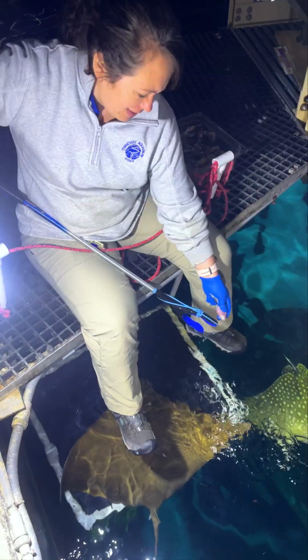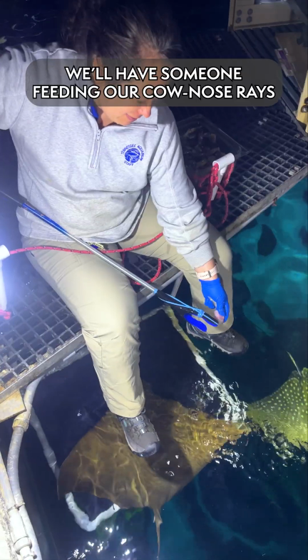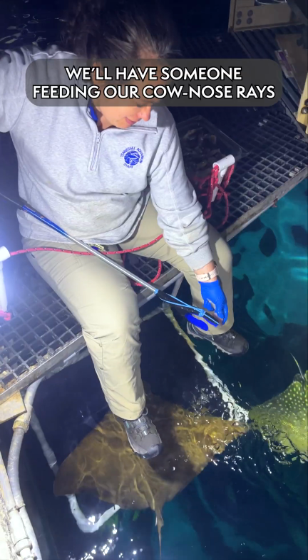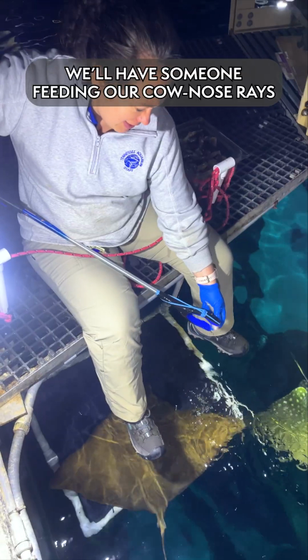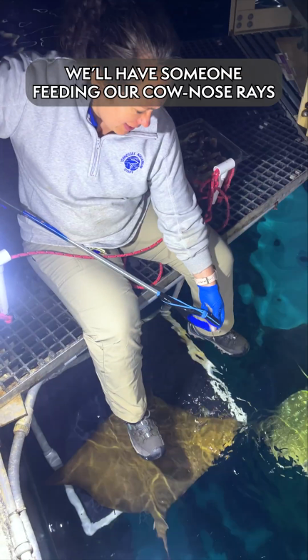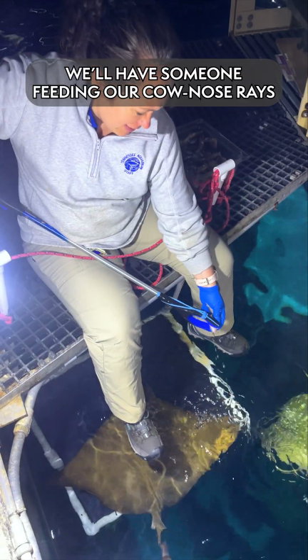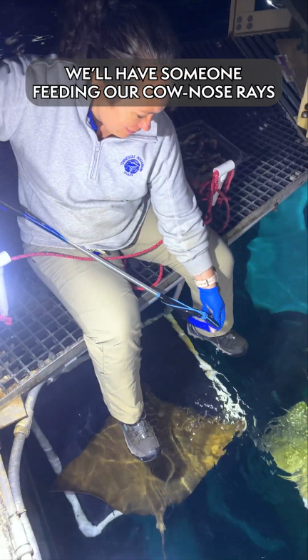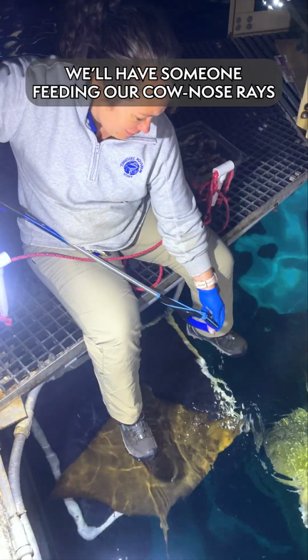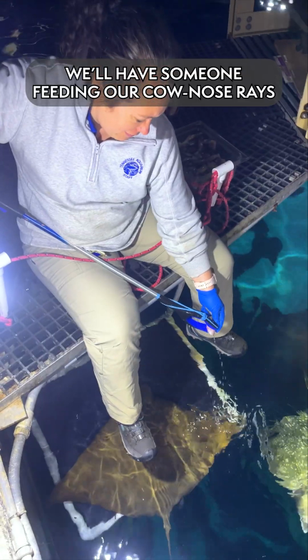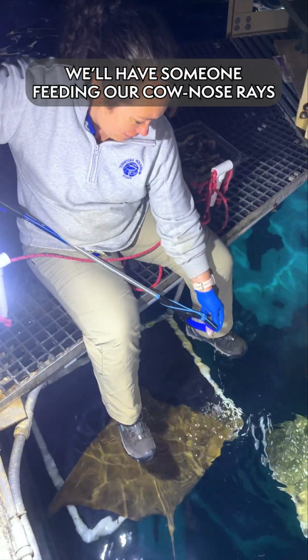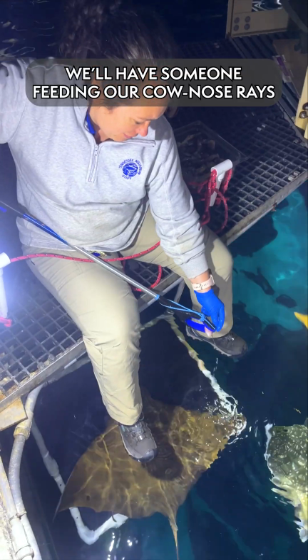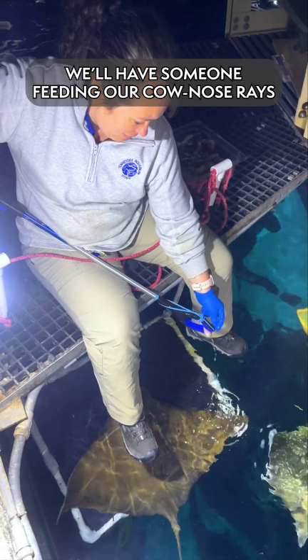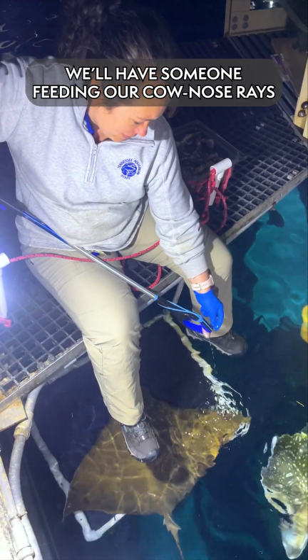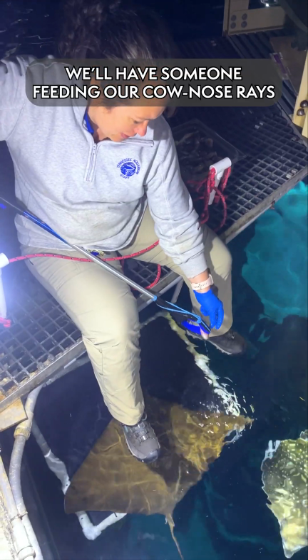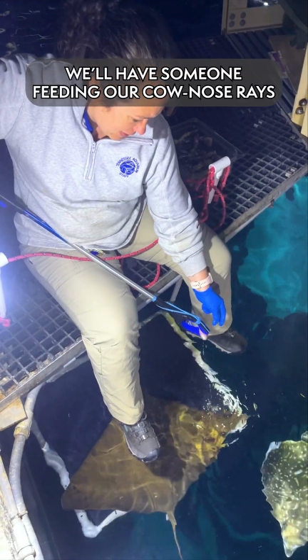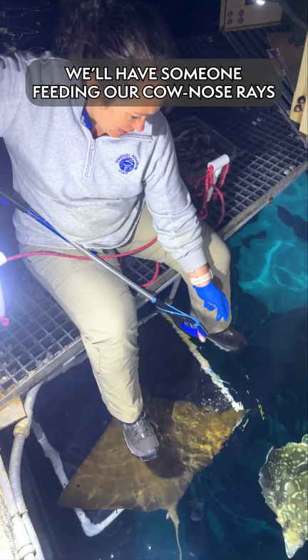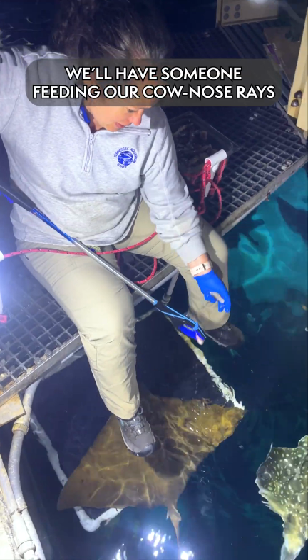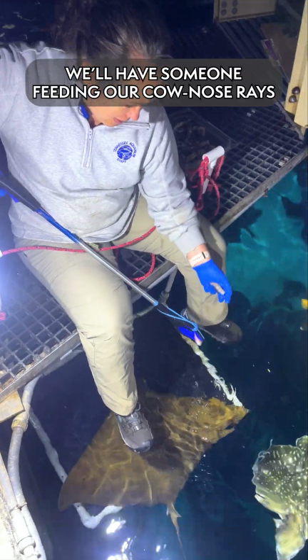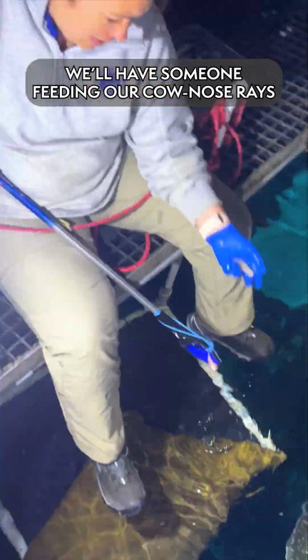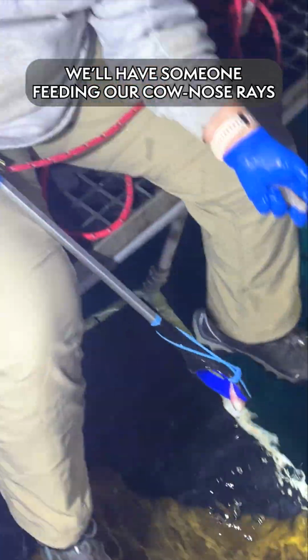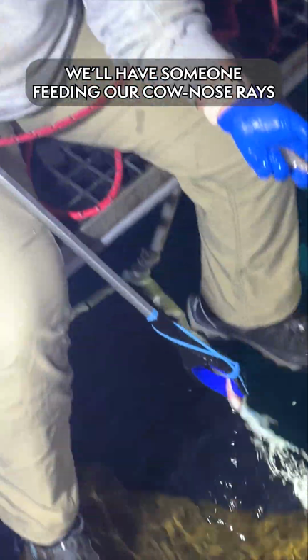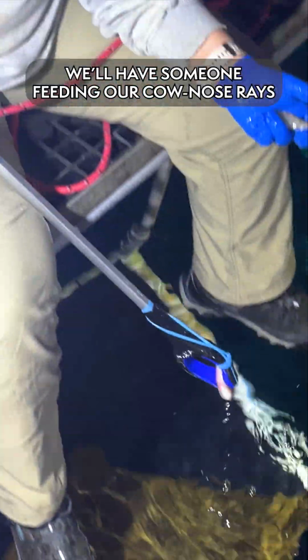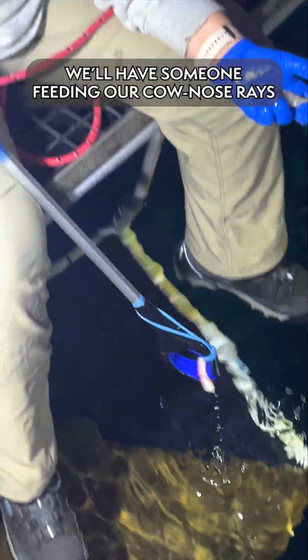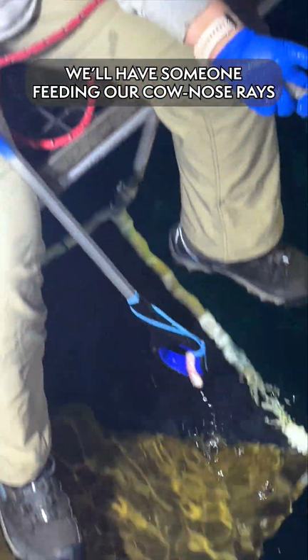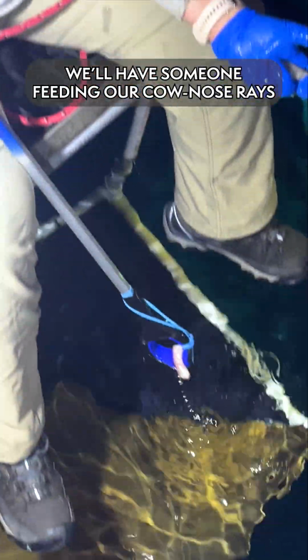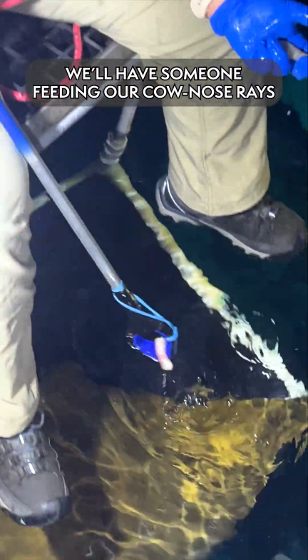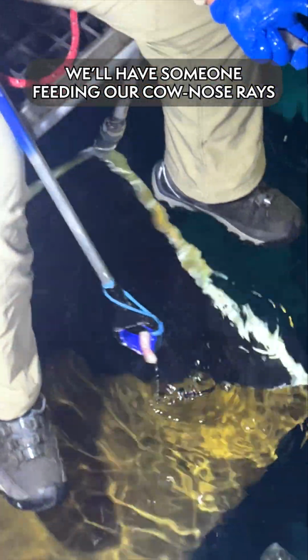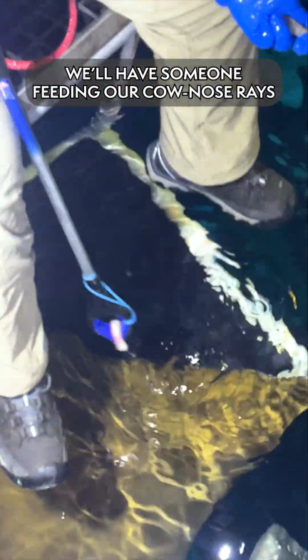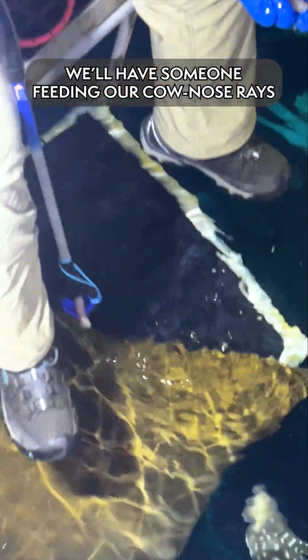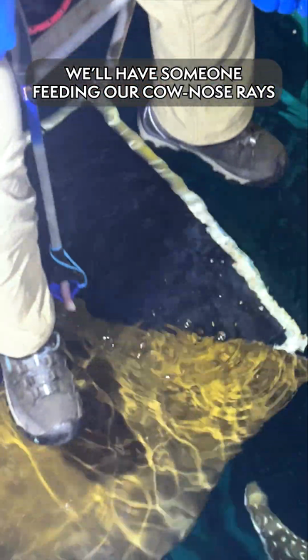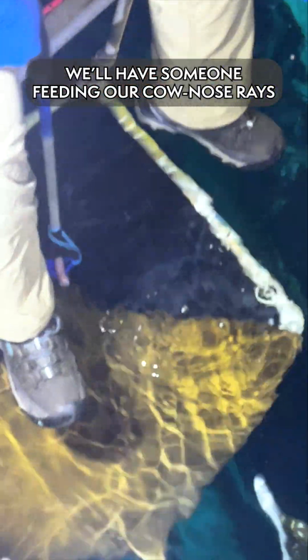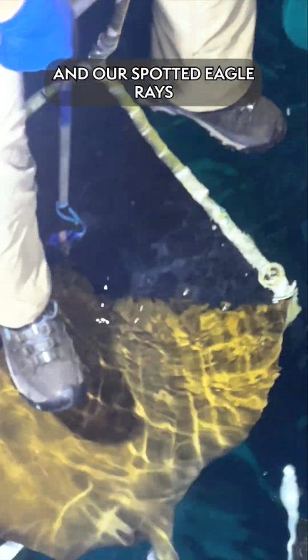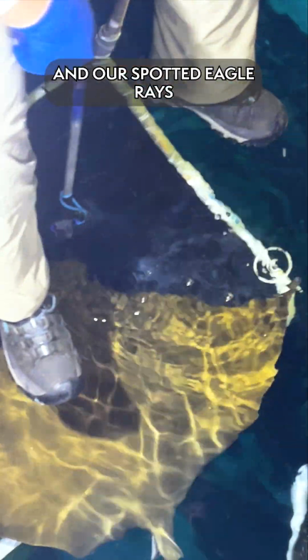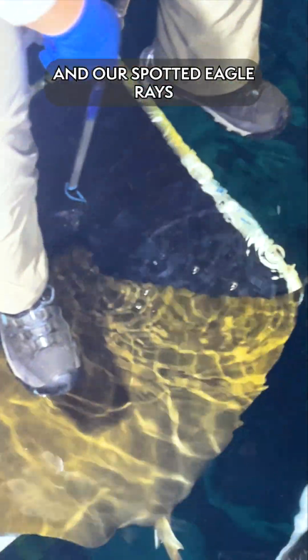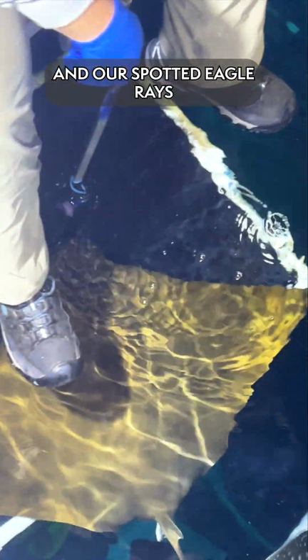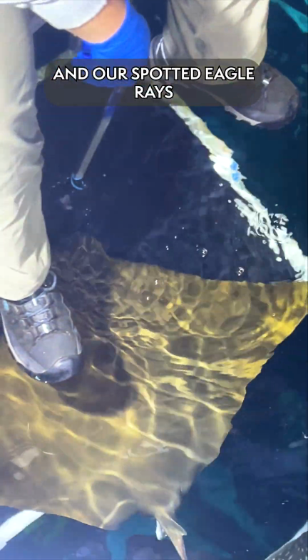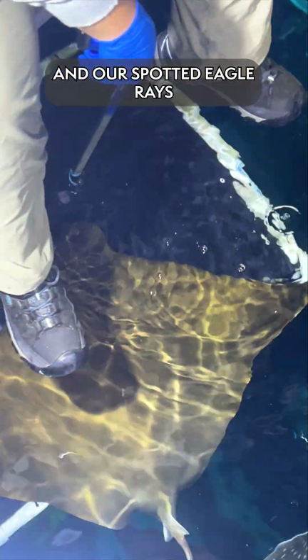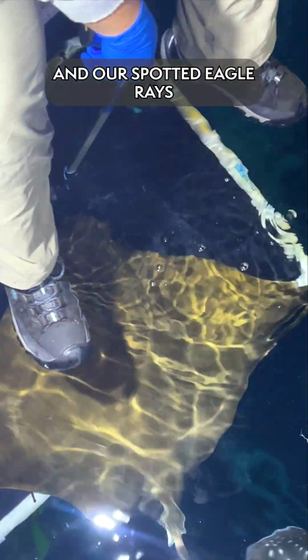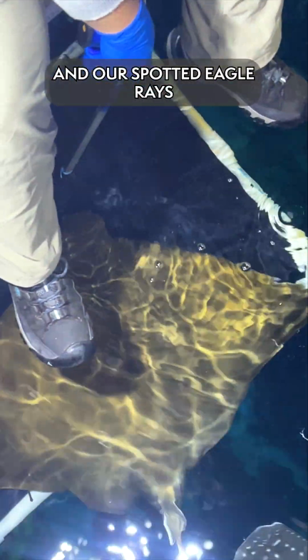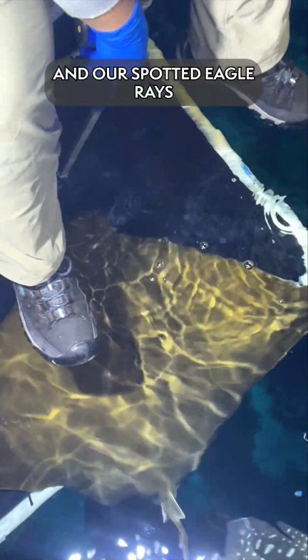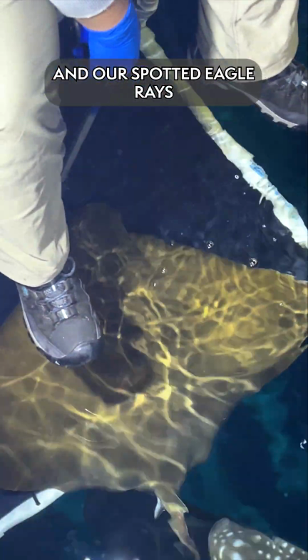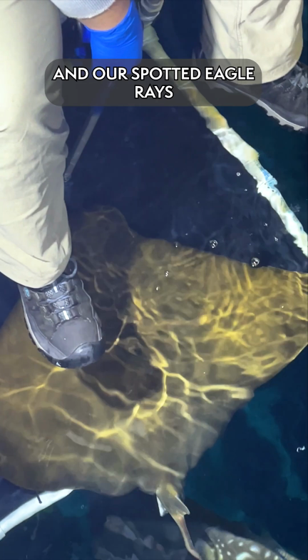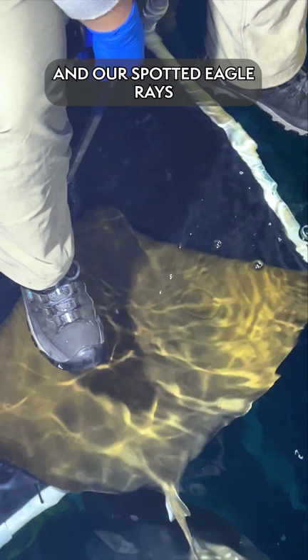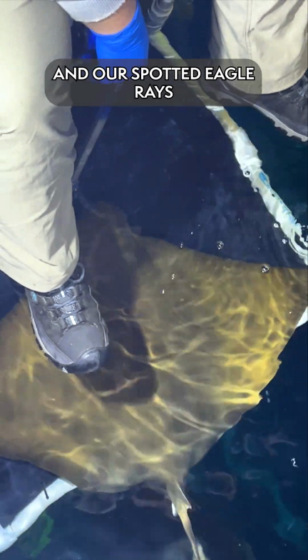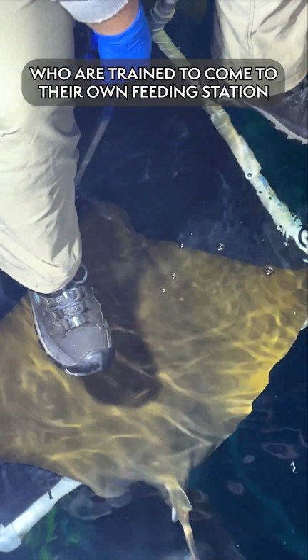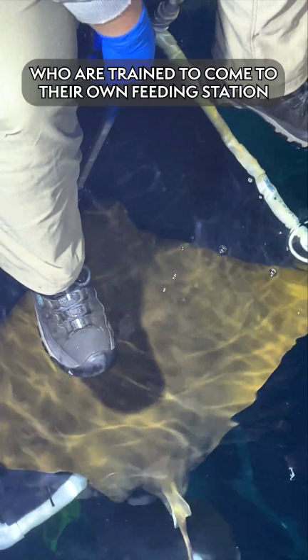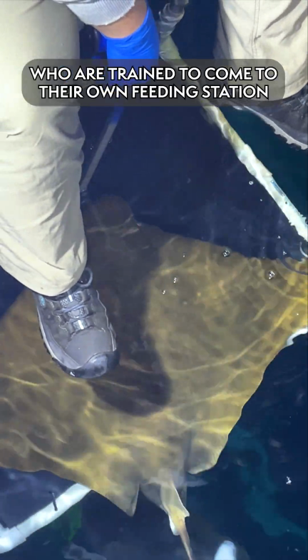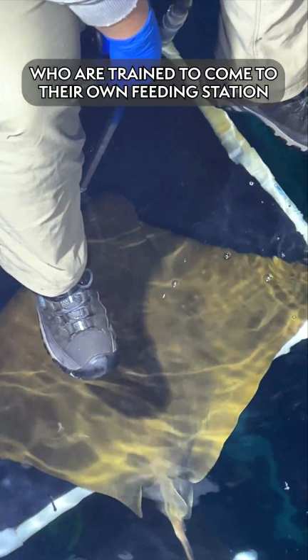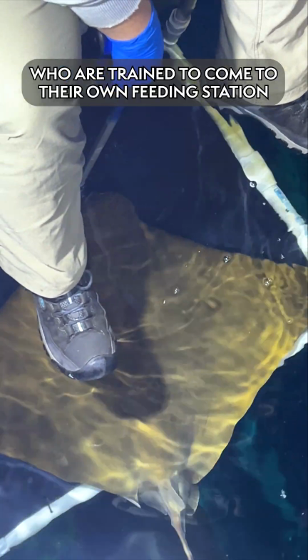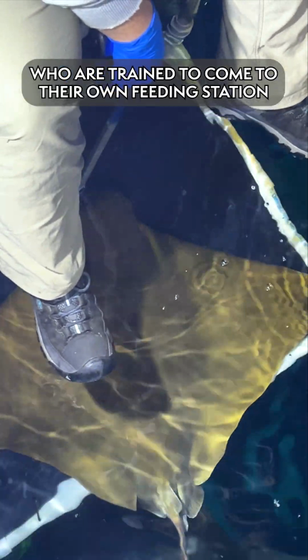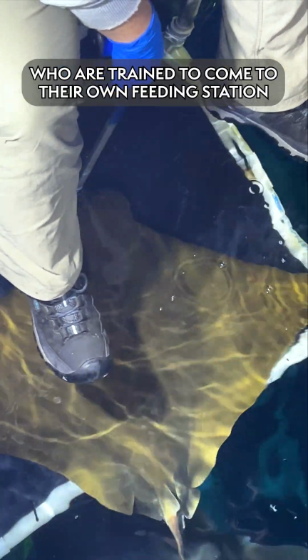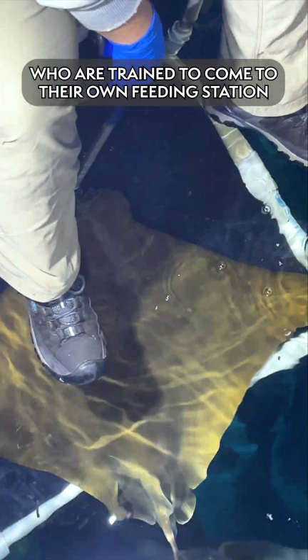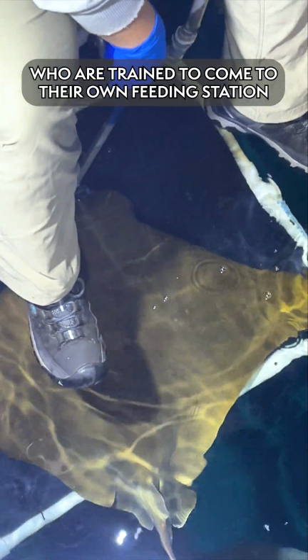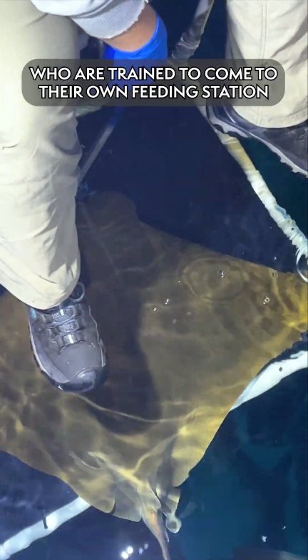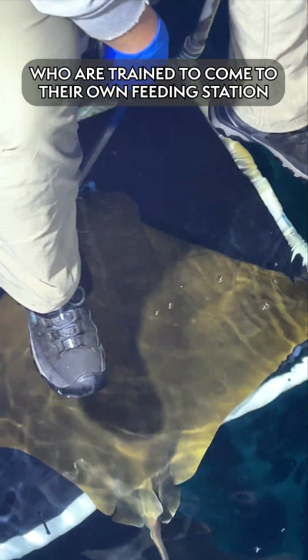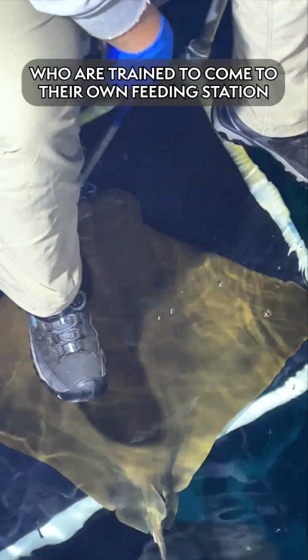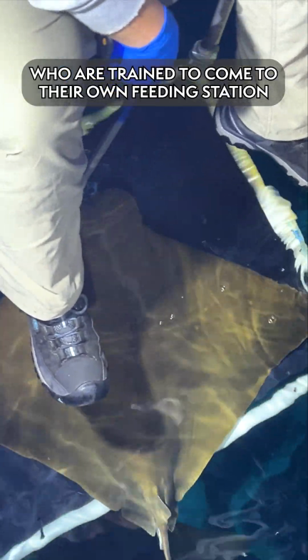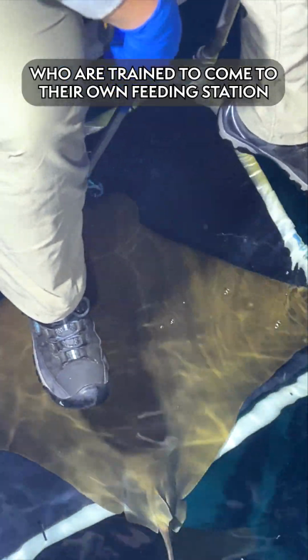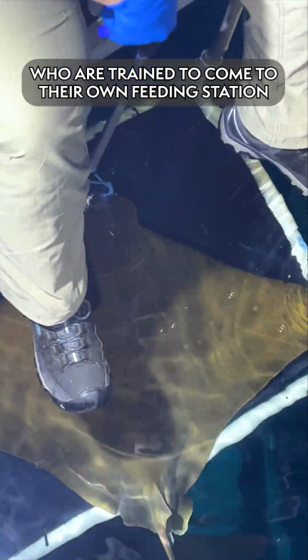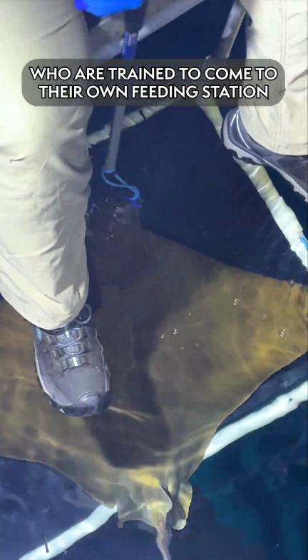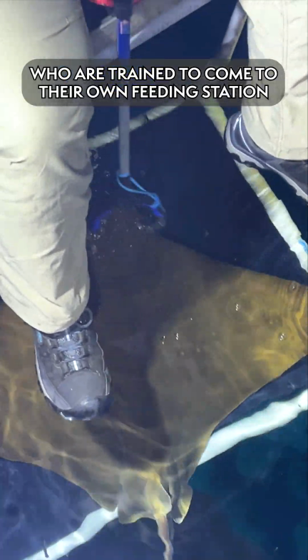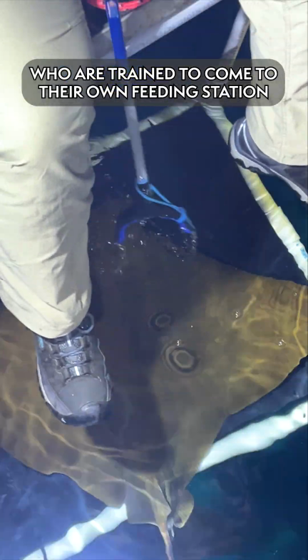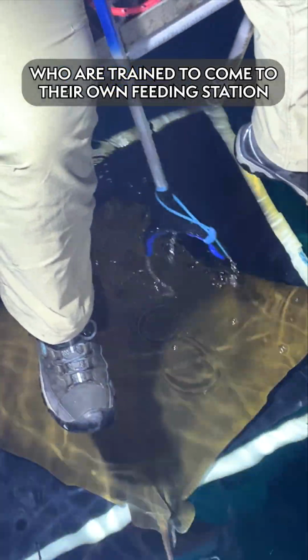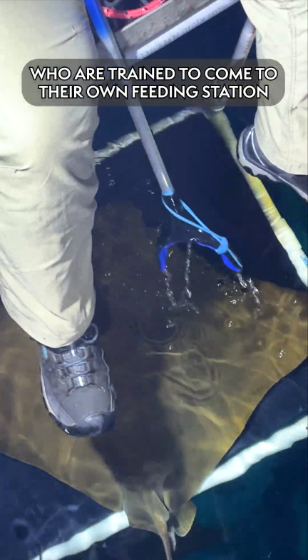We'll have someone feeding our cow nose rays and our spotted eagle rays, who are trained to come to their own feeding station.